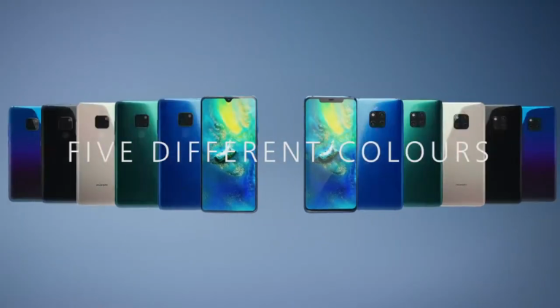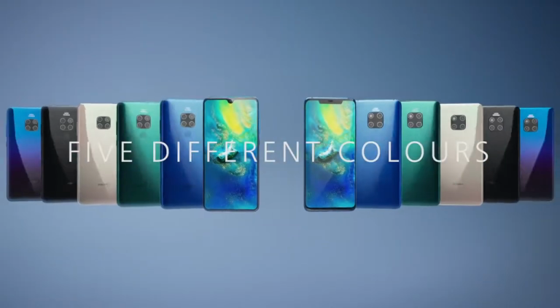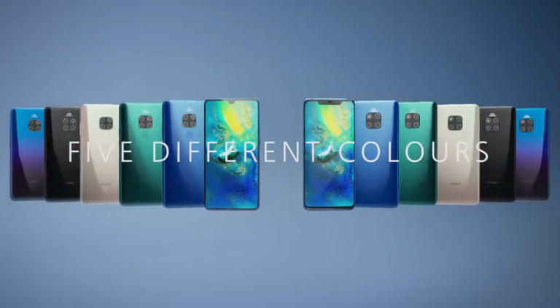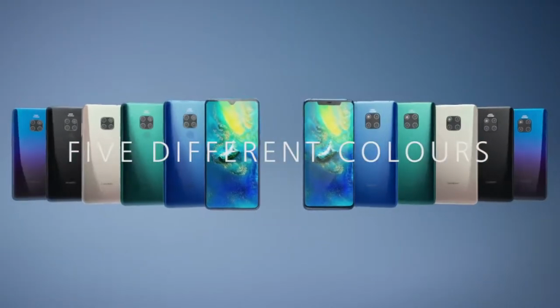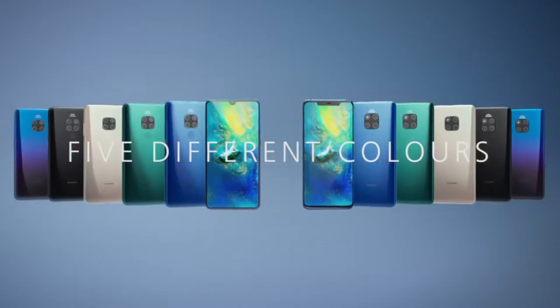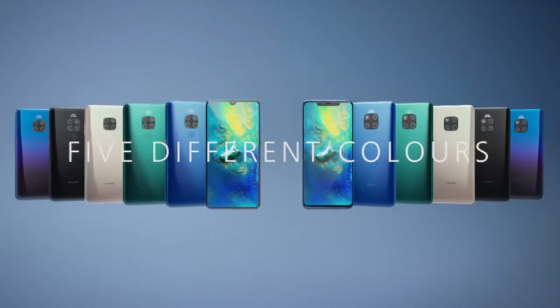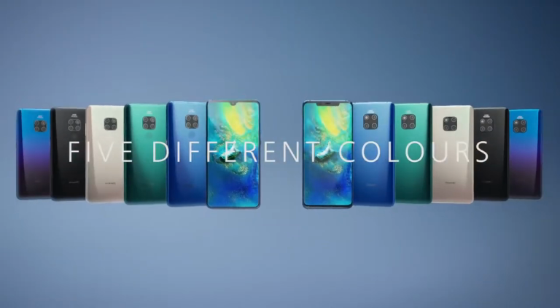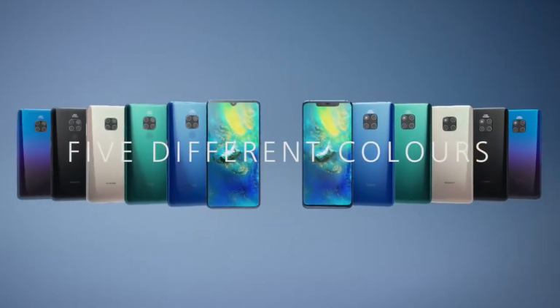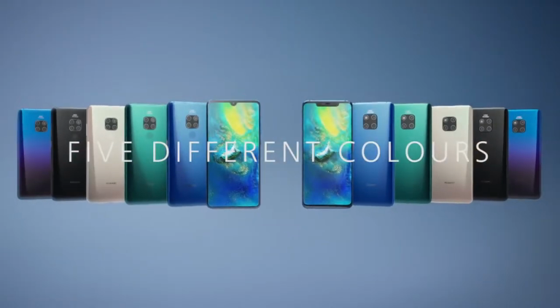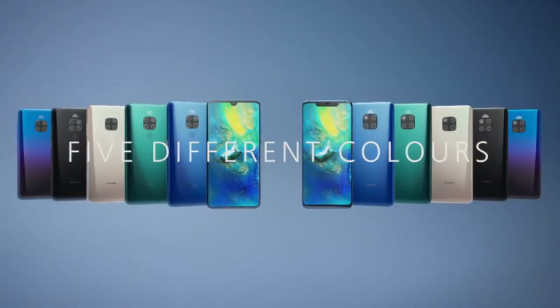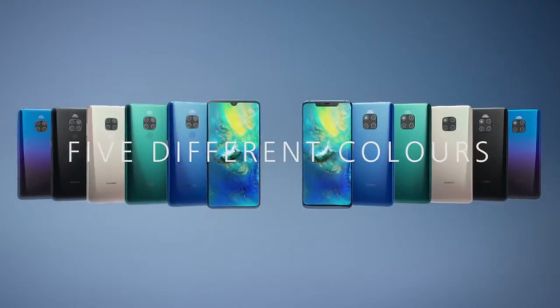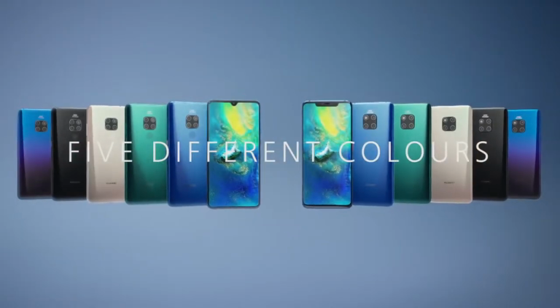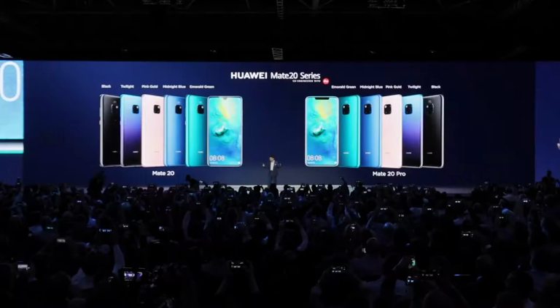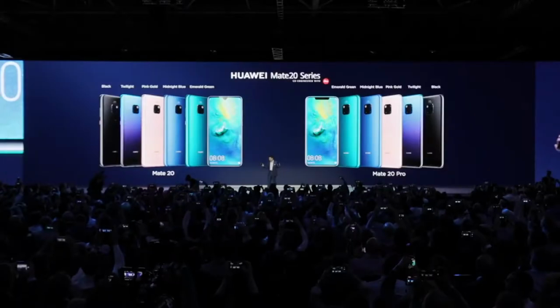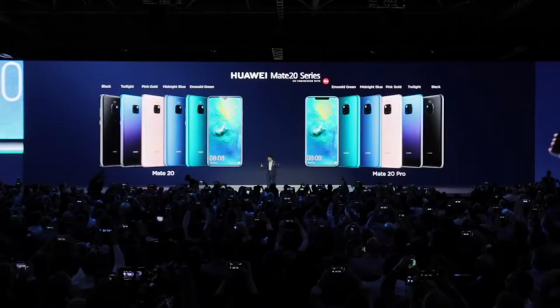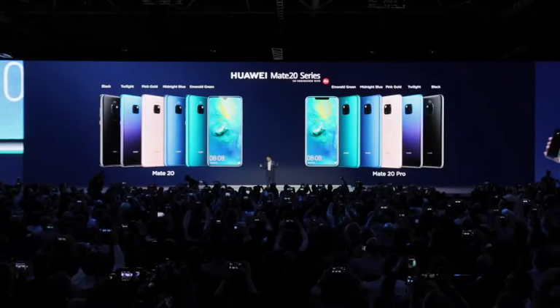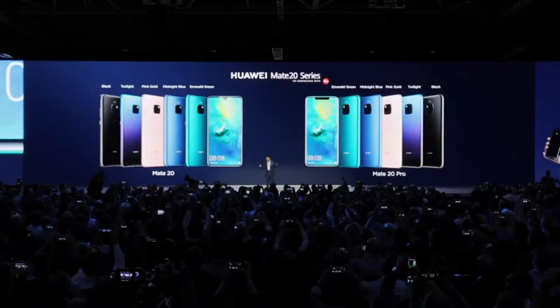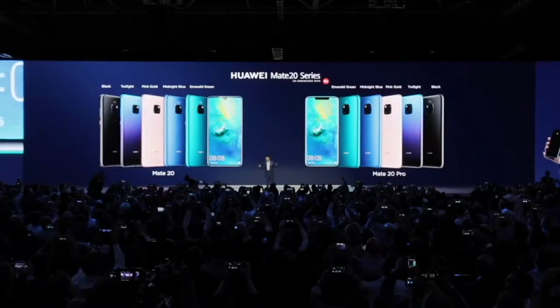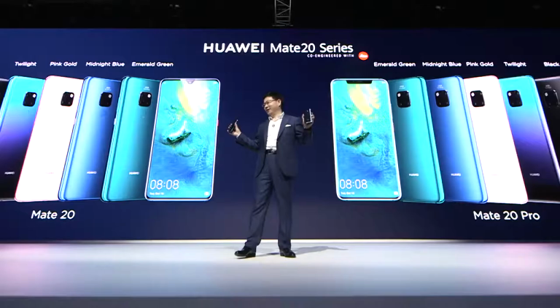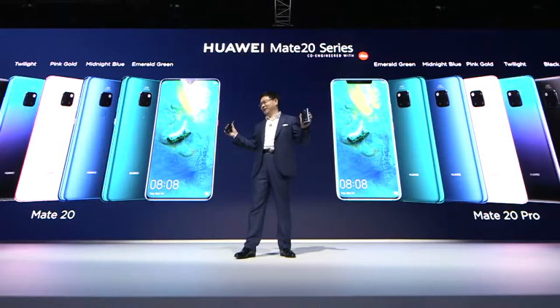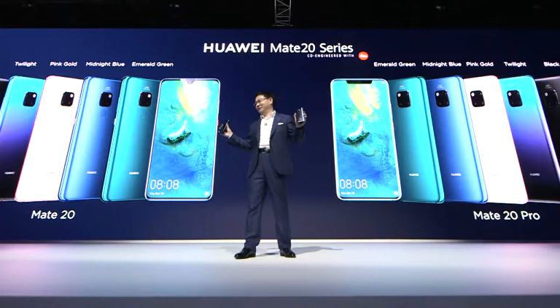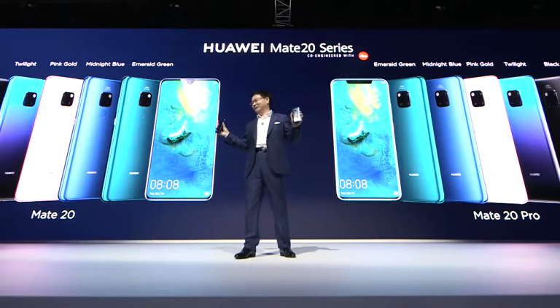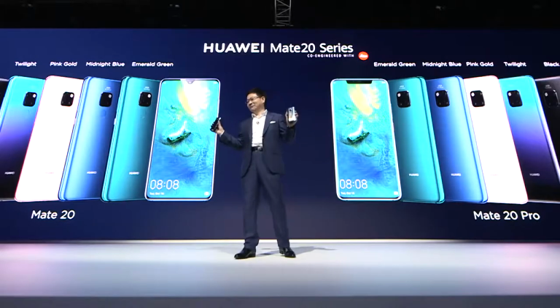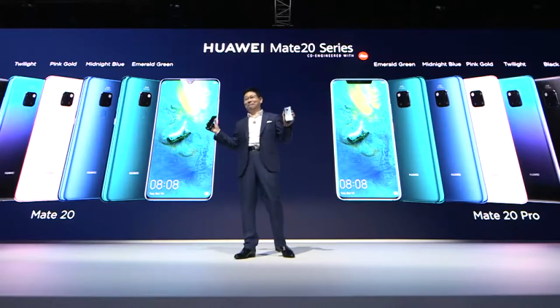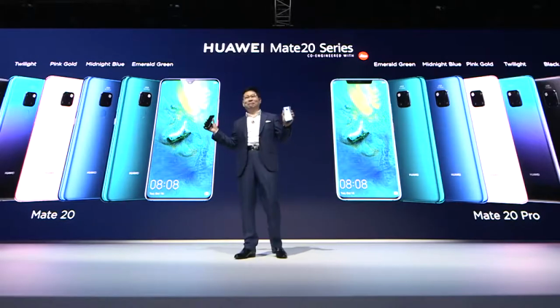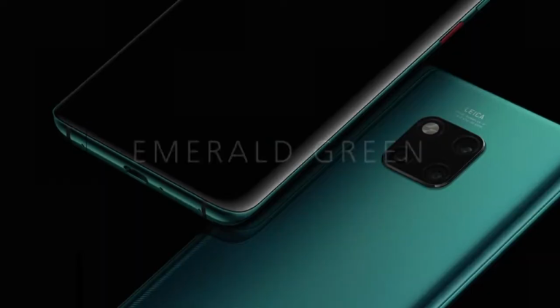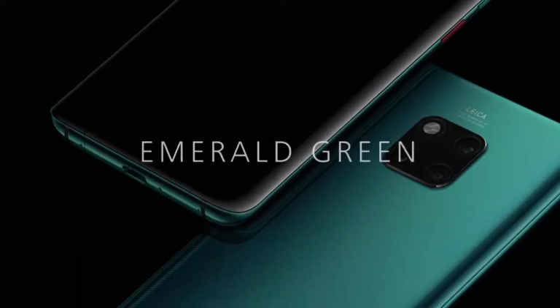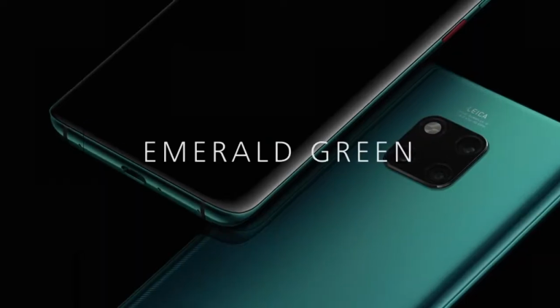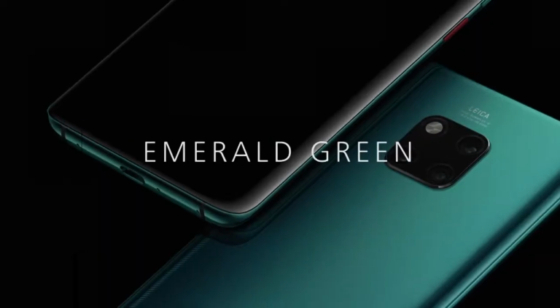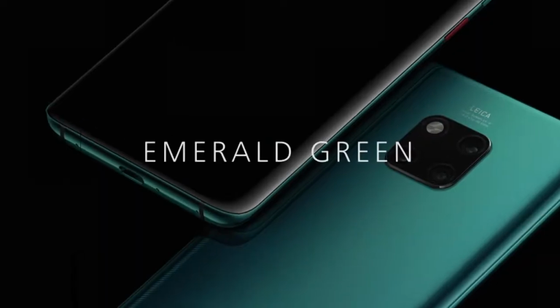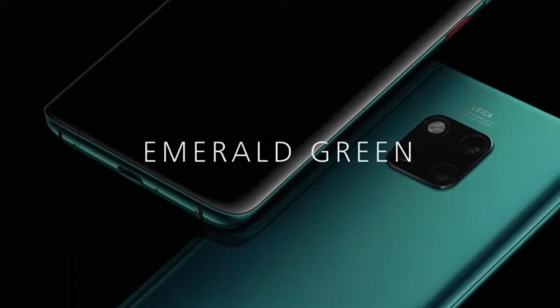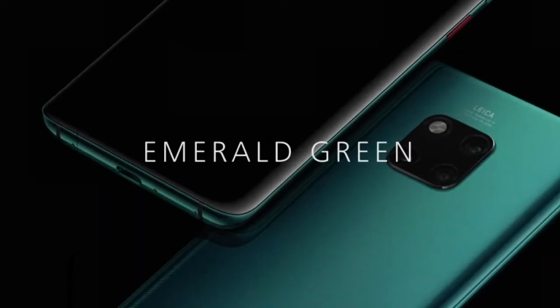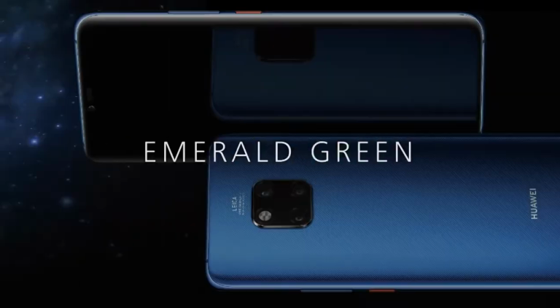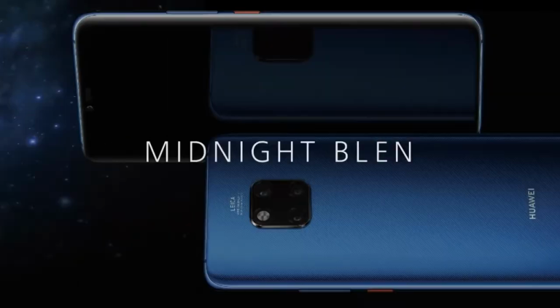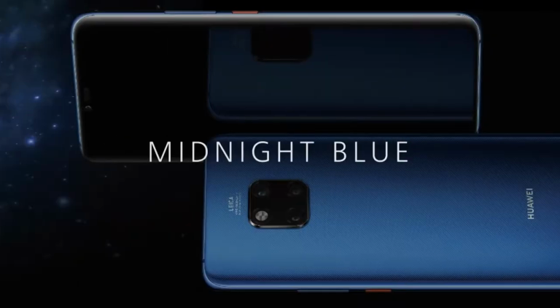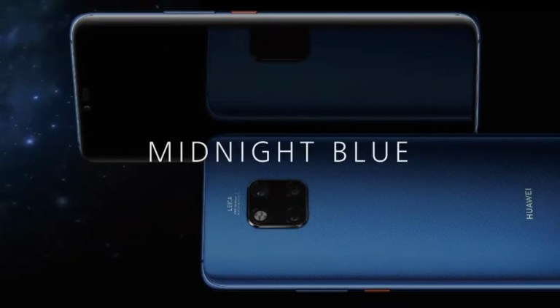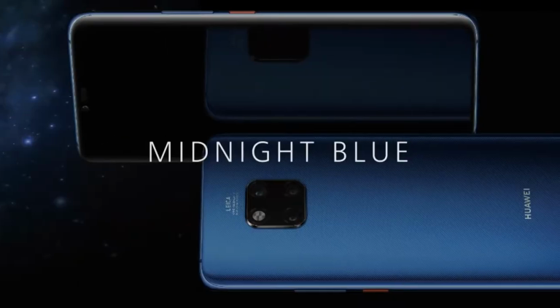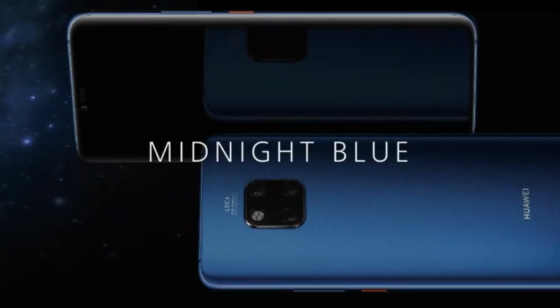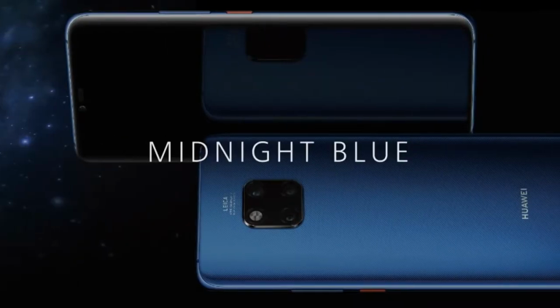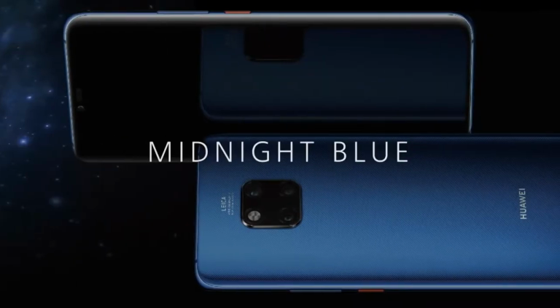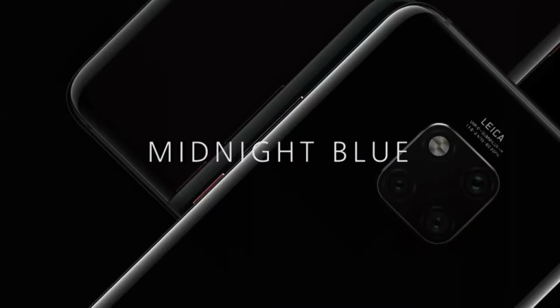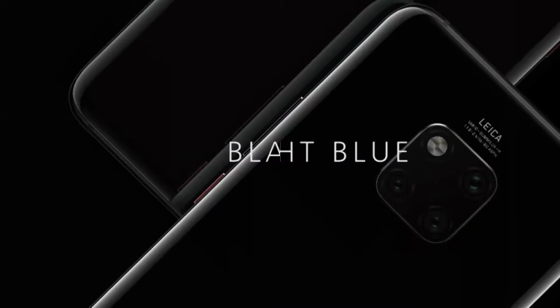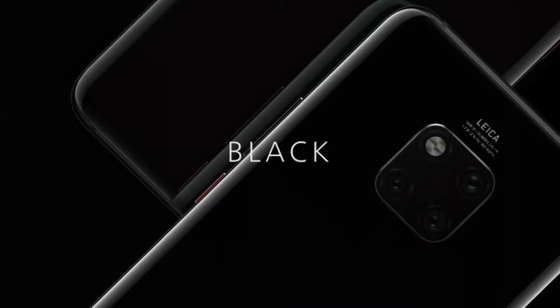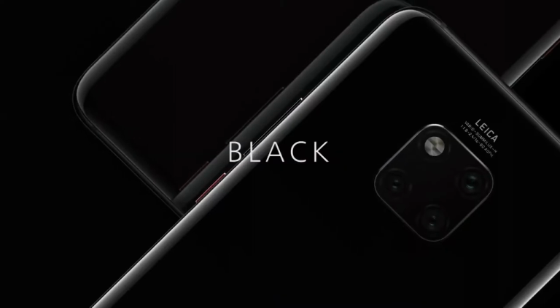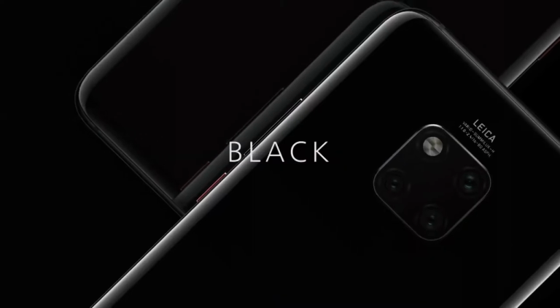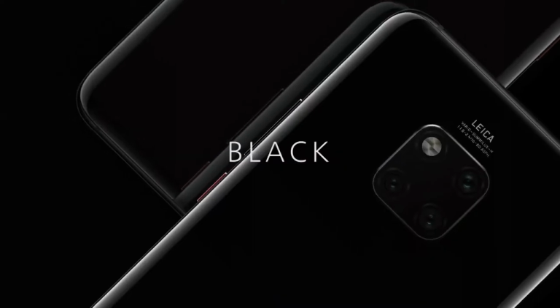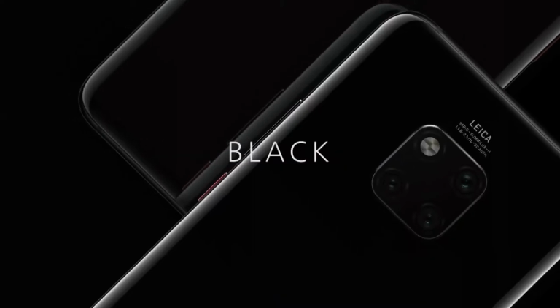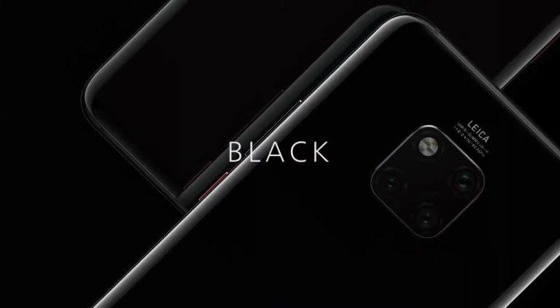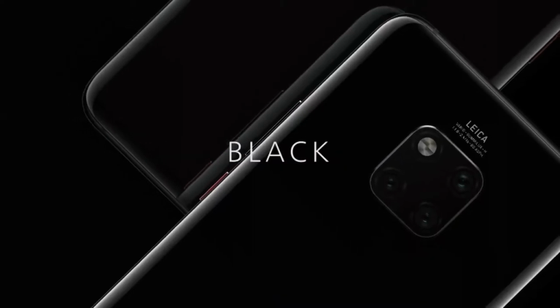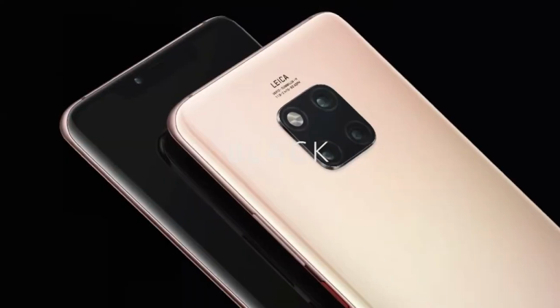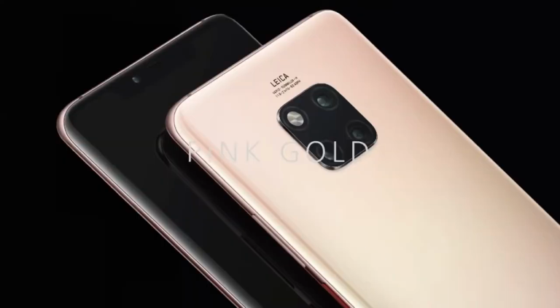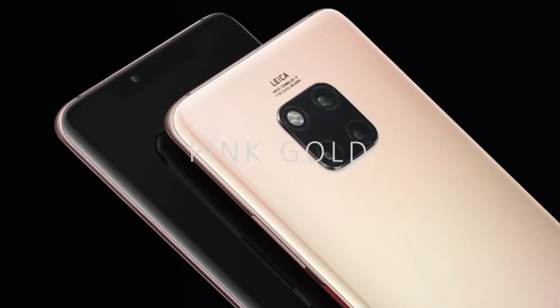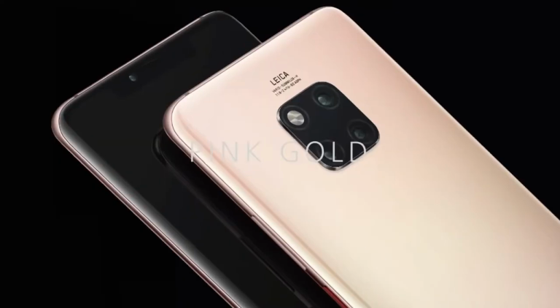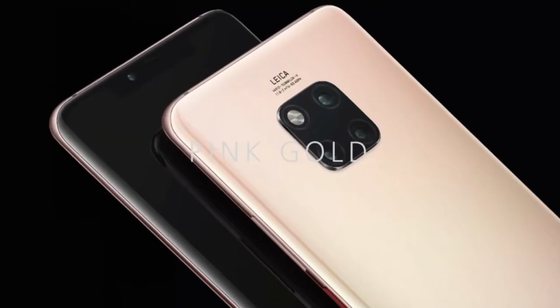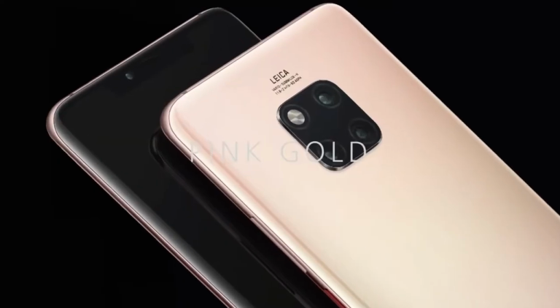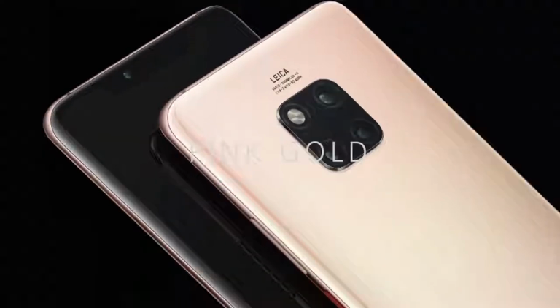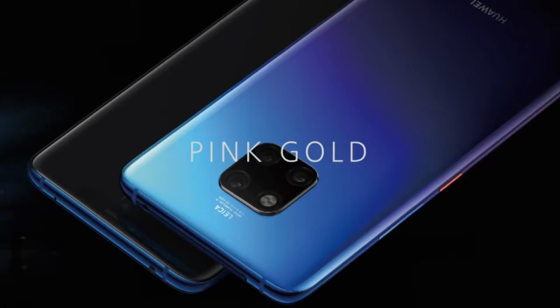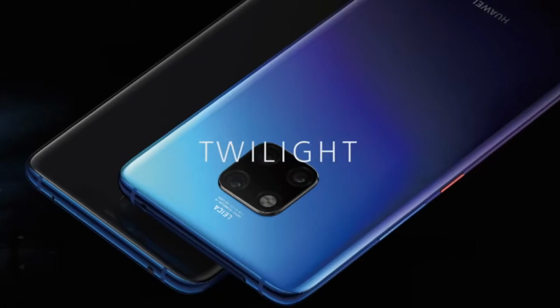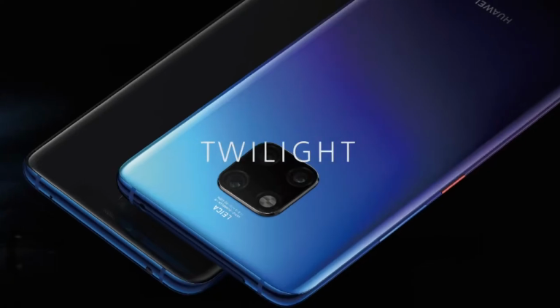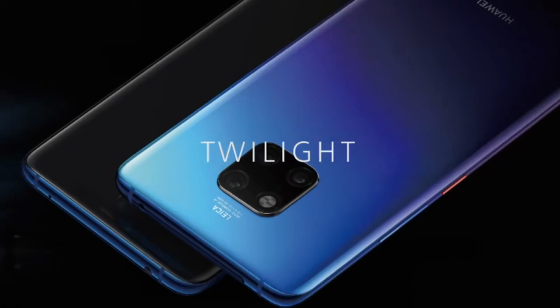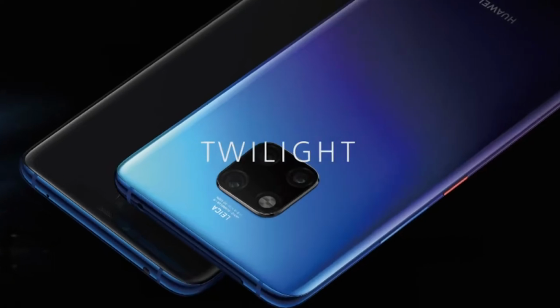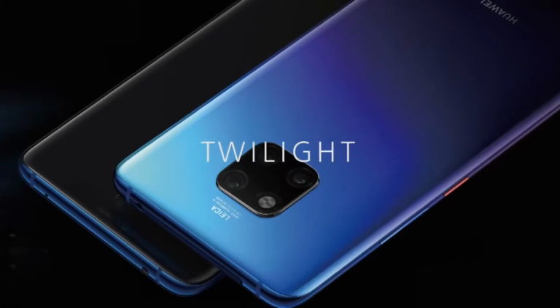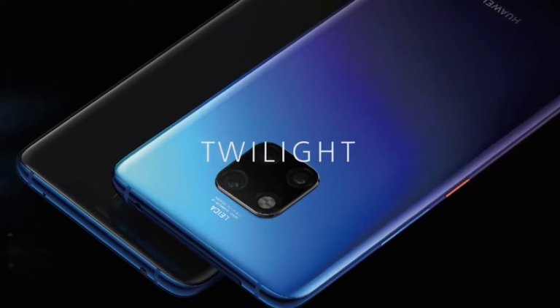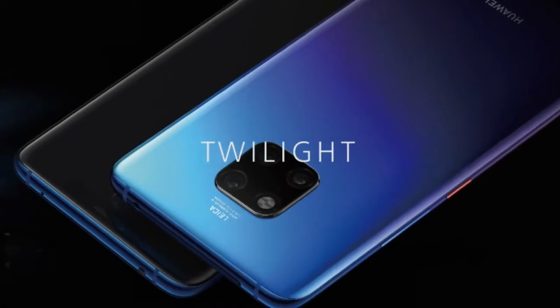Each one has five colors for your selection: emerald green, midnight blue, classical black, pink gold, and also twilight.